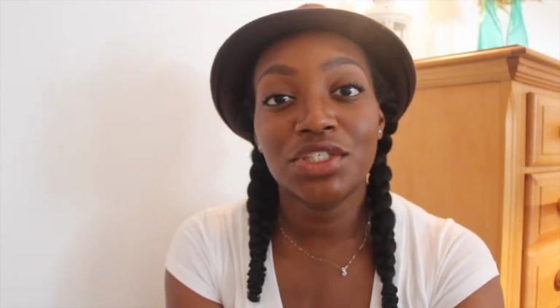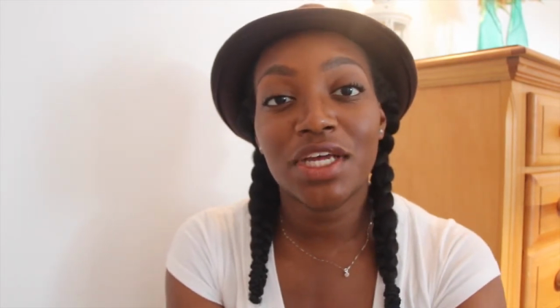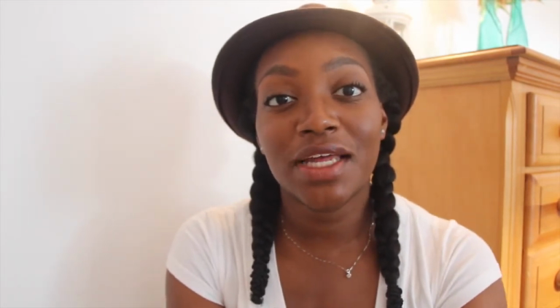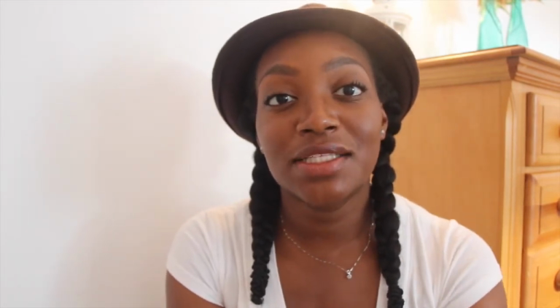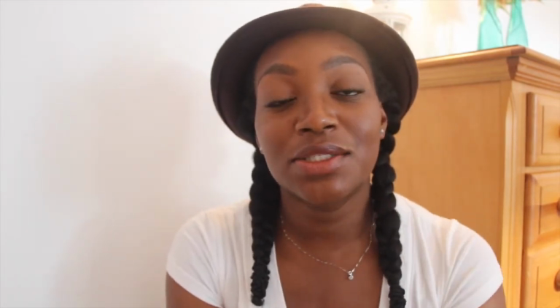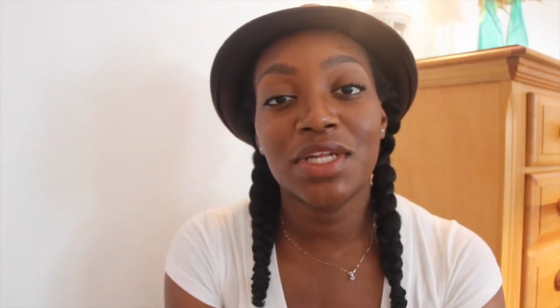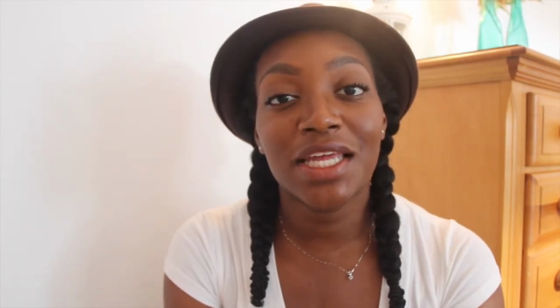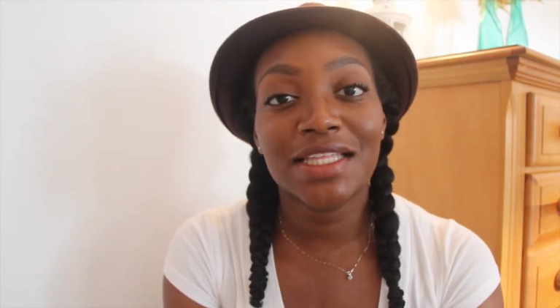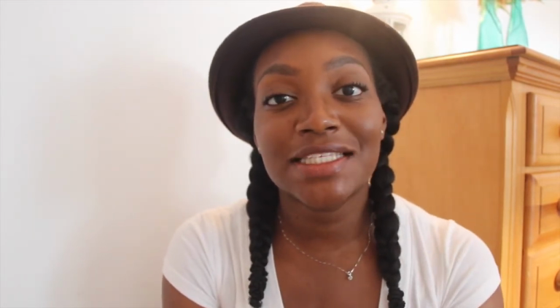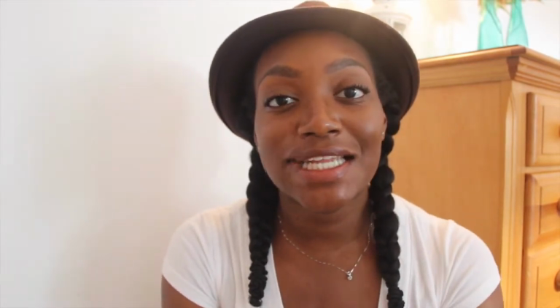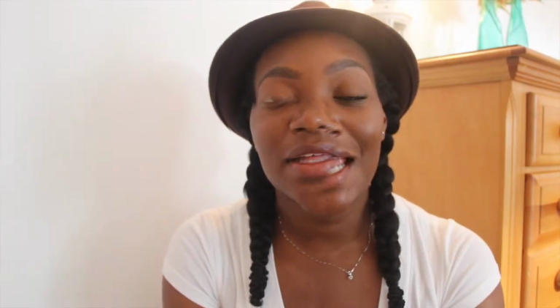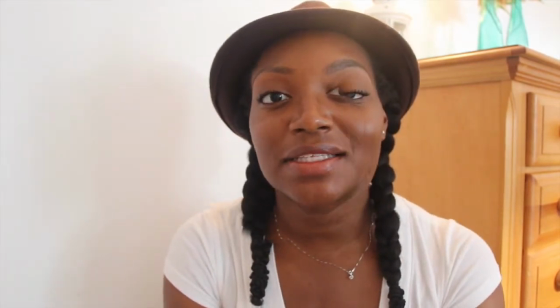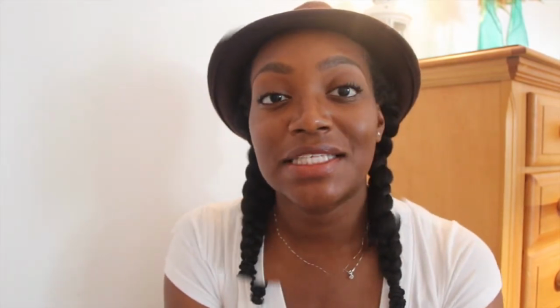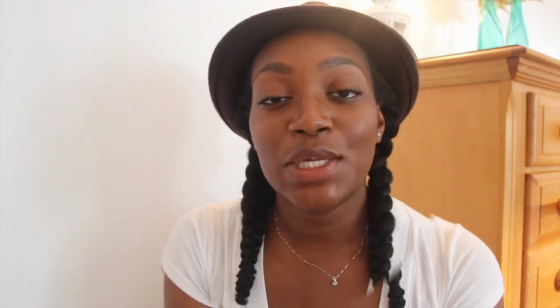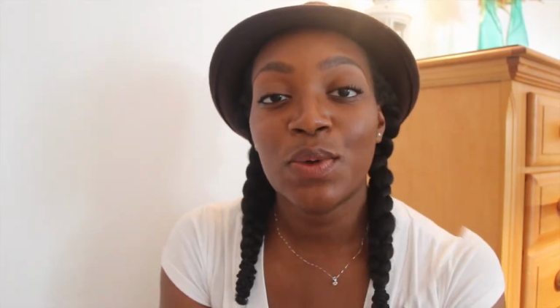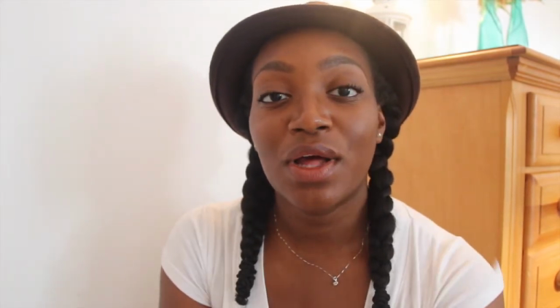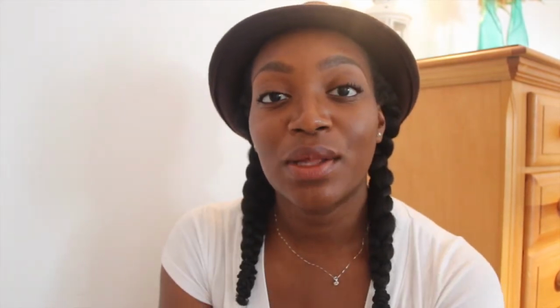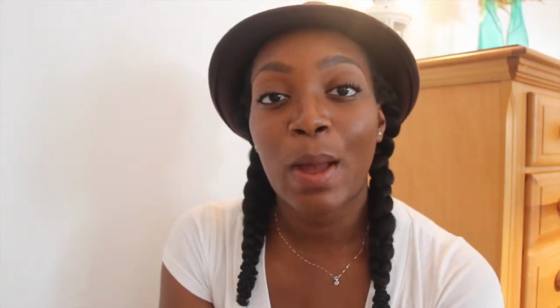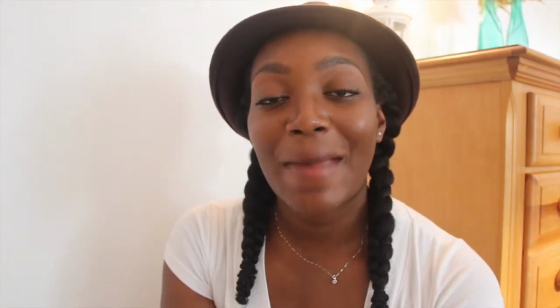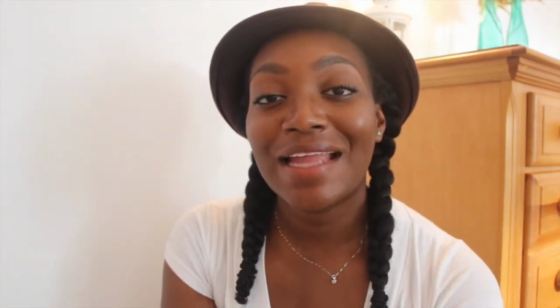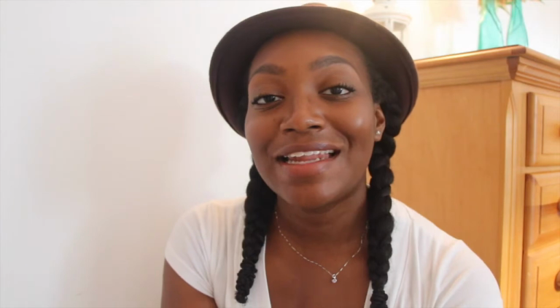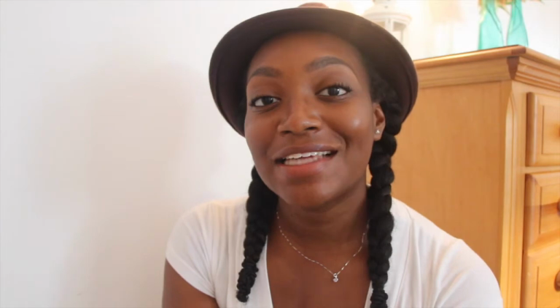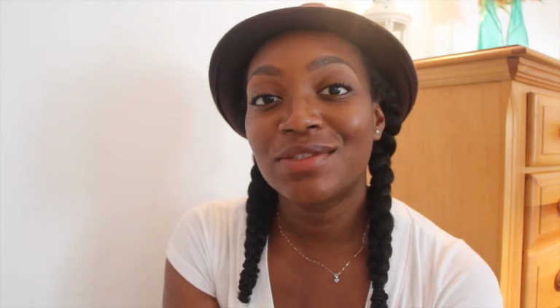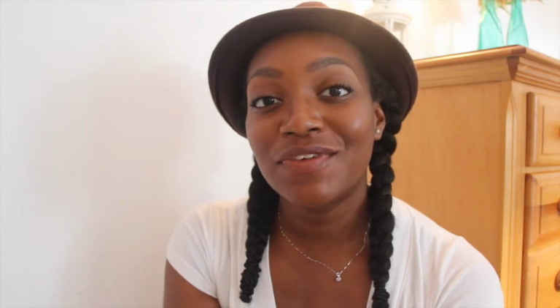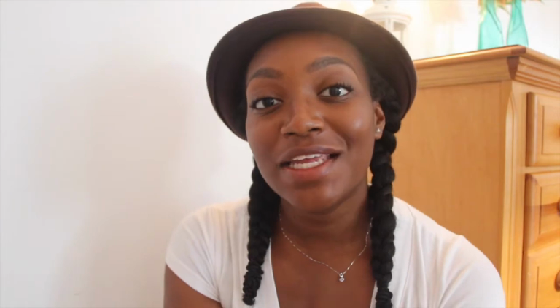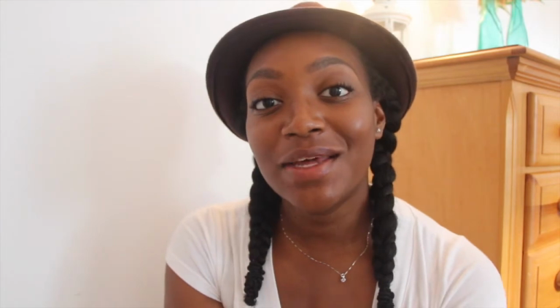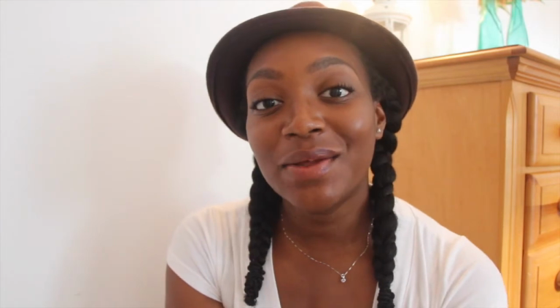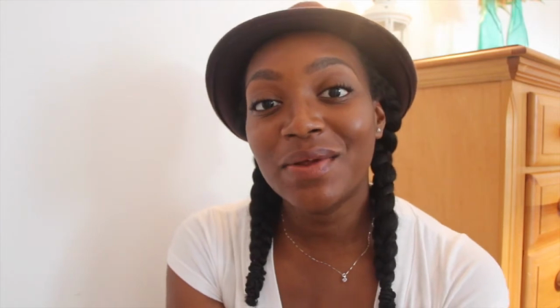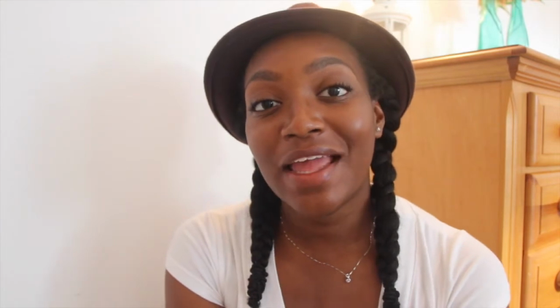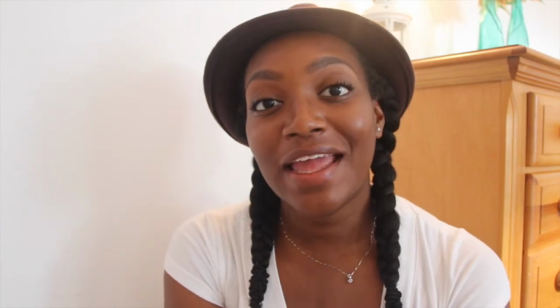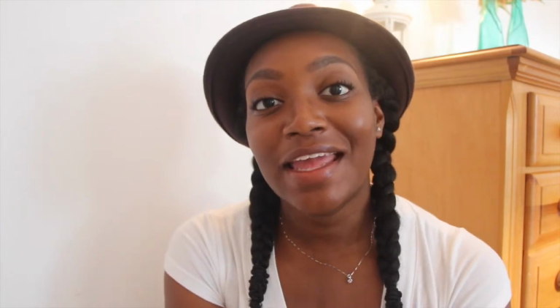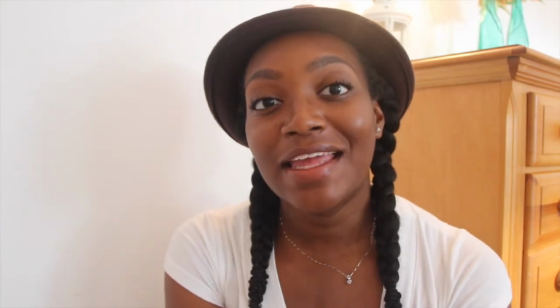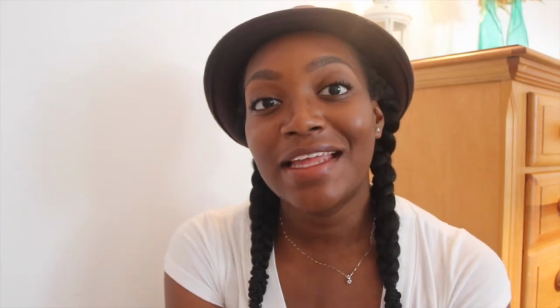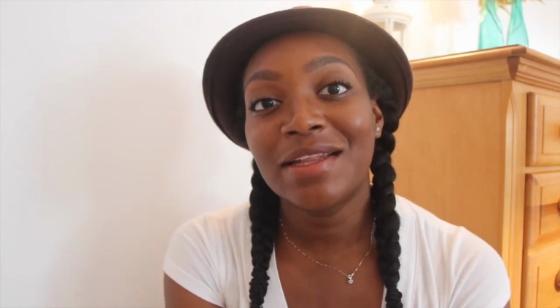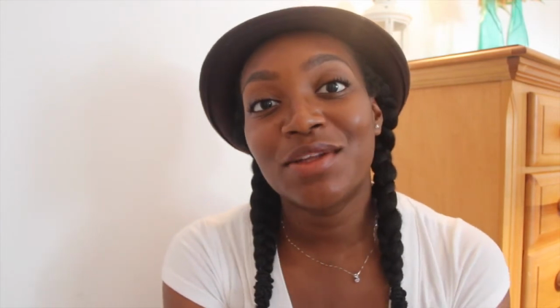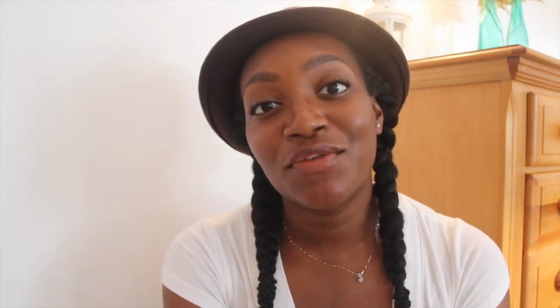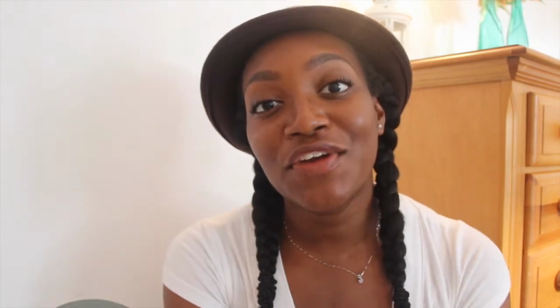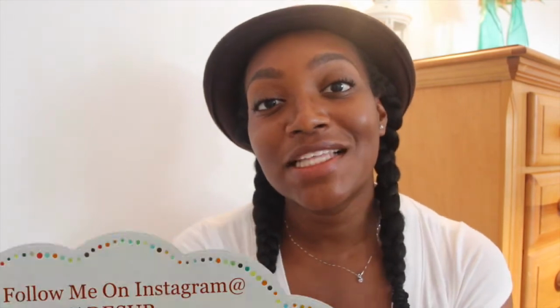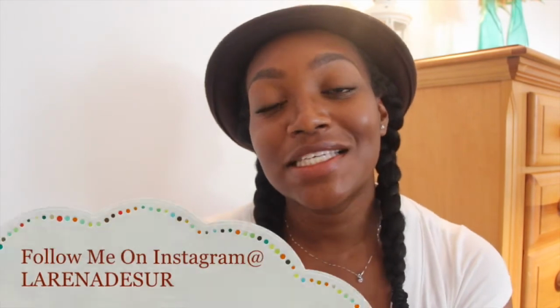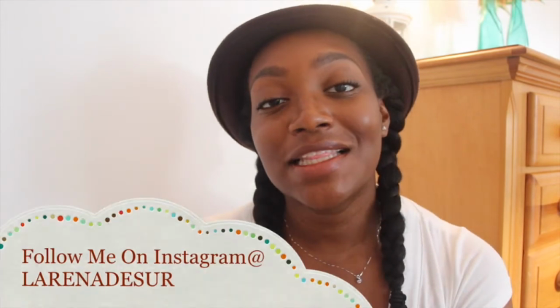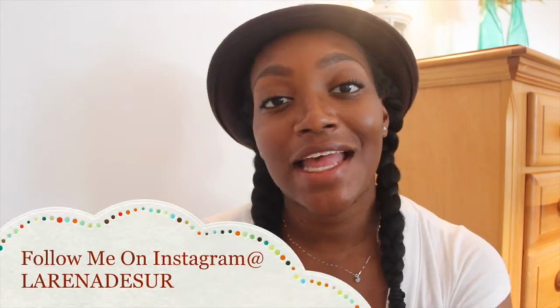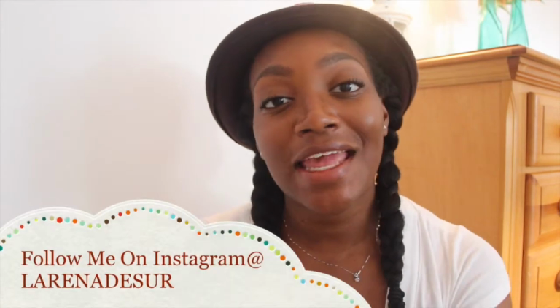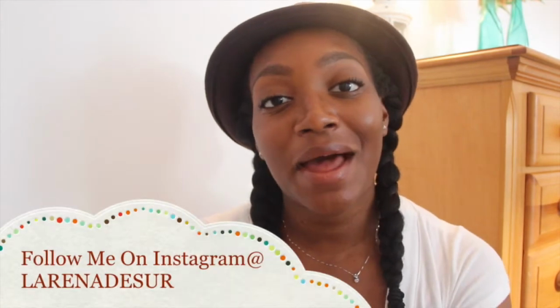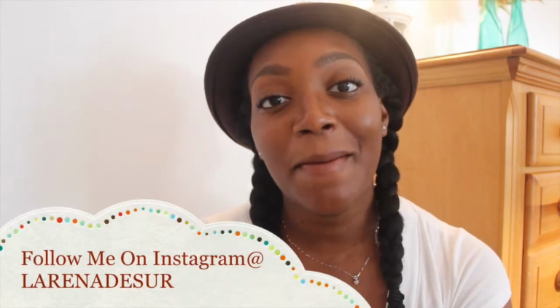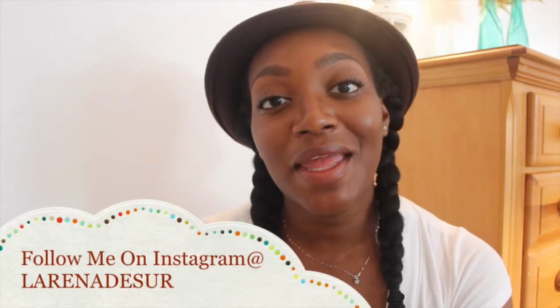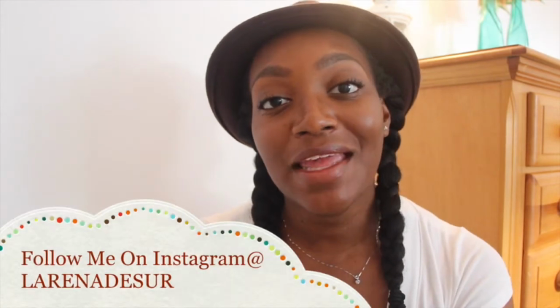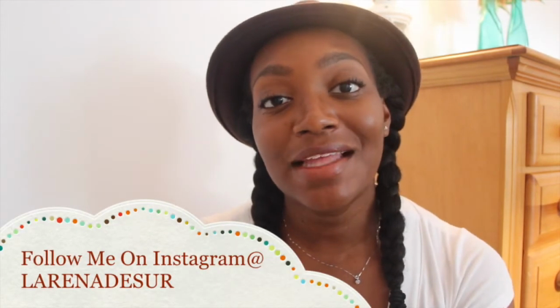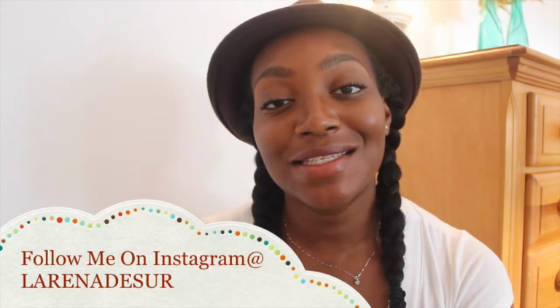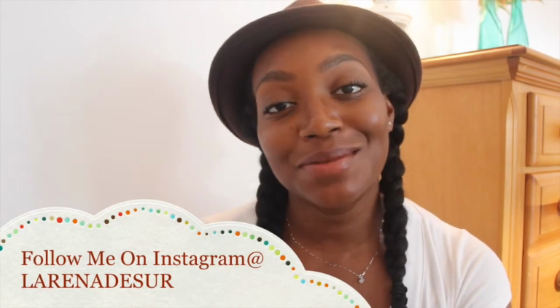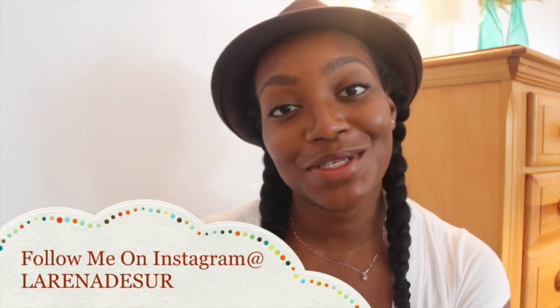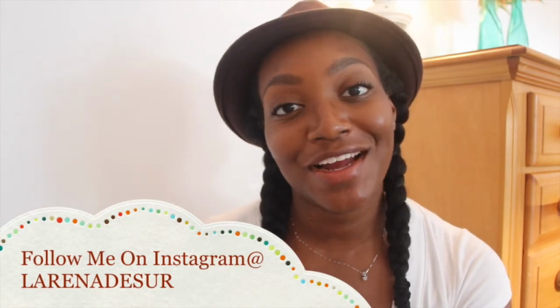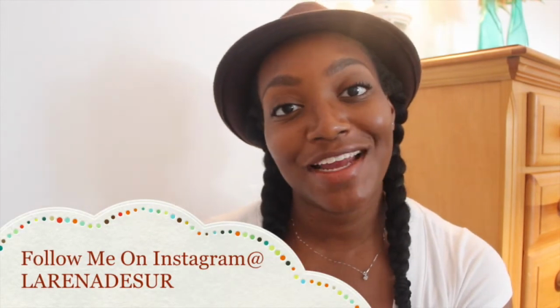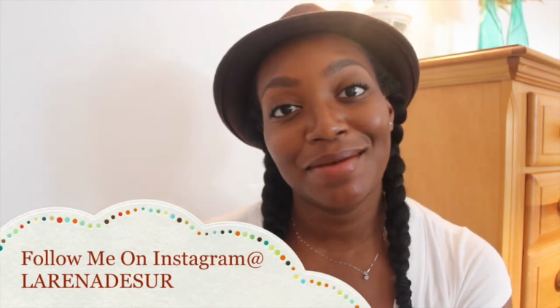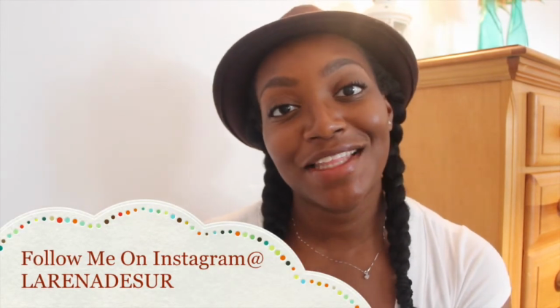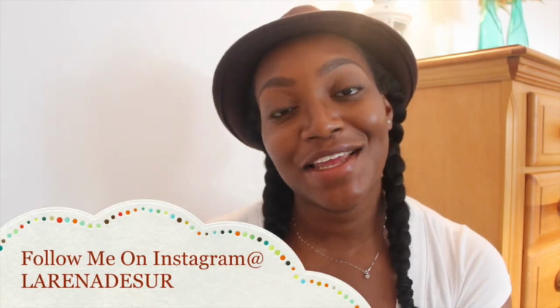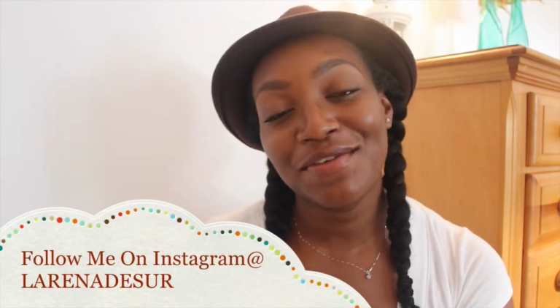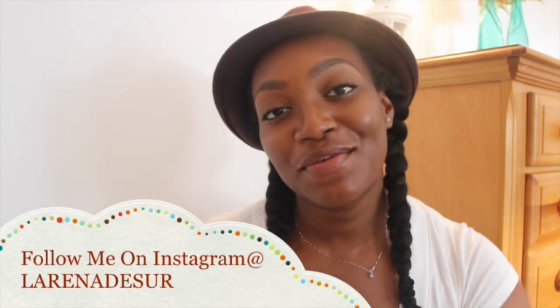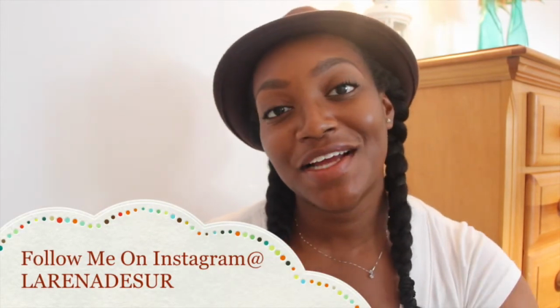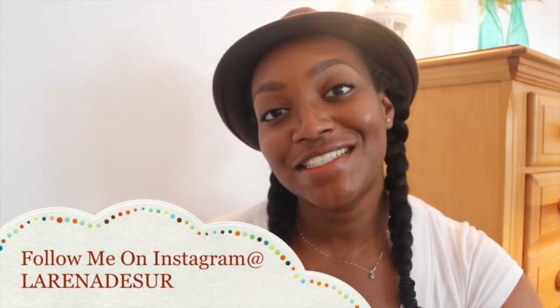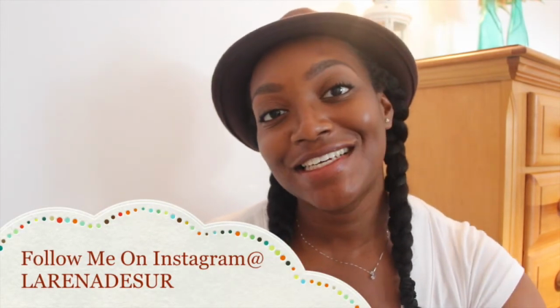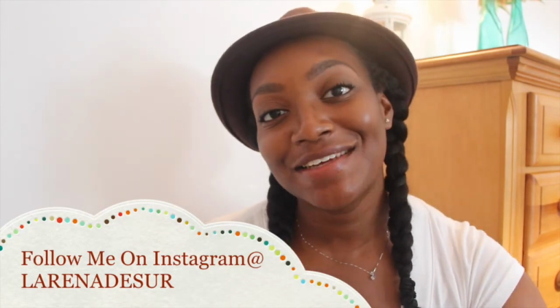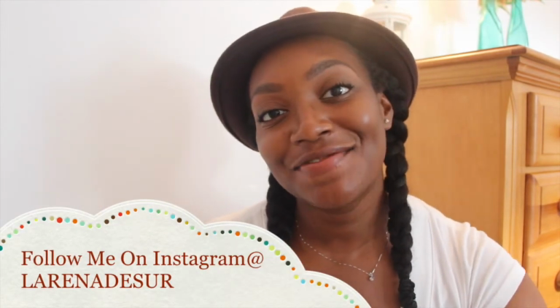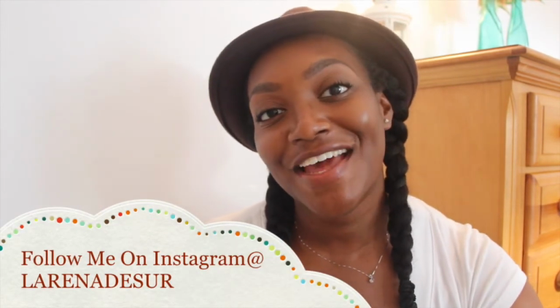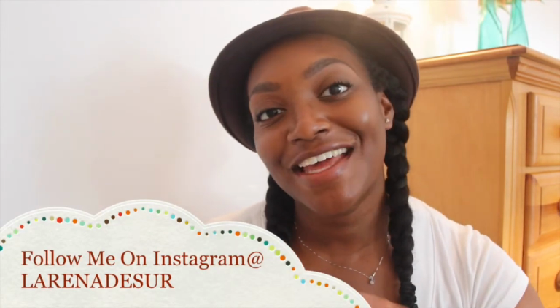That wraps up my online fall haul. I really appreciate you guys tuning in today. See you all in my next video — don't forget to like, comment, and subscribe. Thank you for watching, bye!